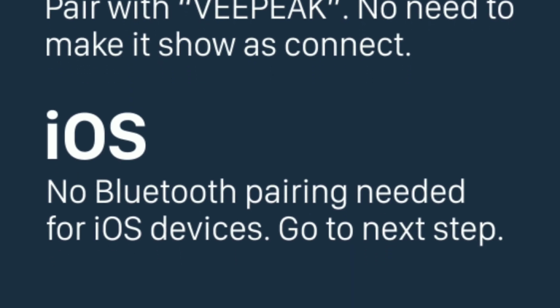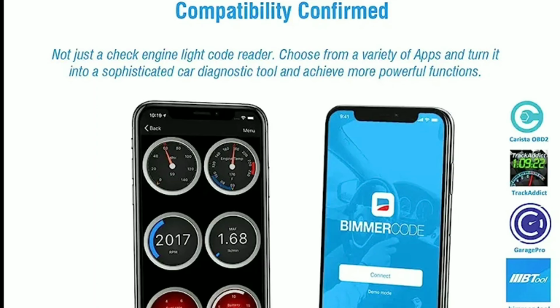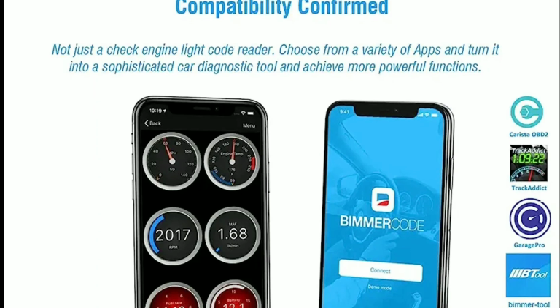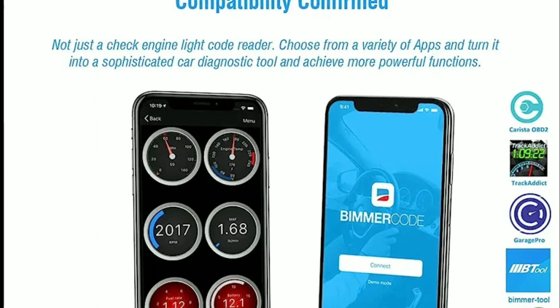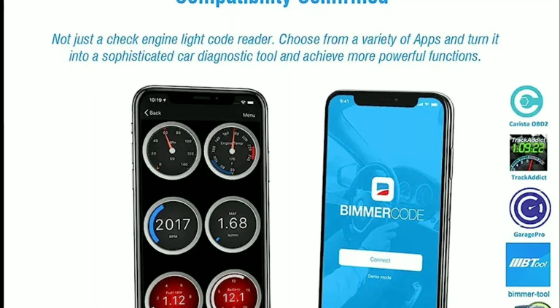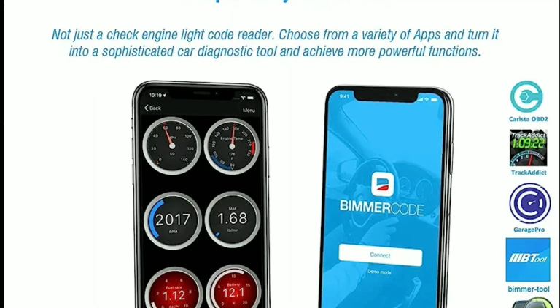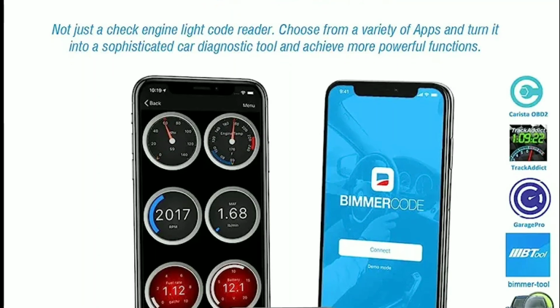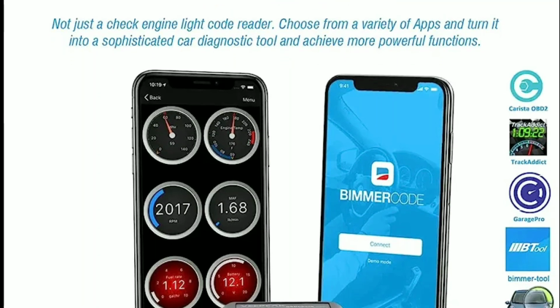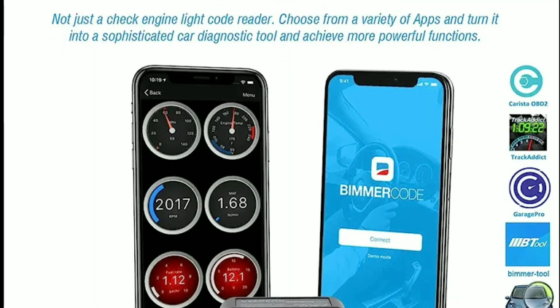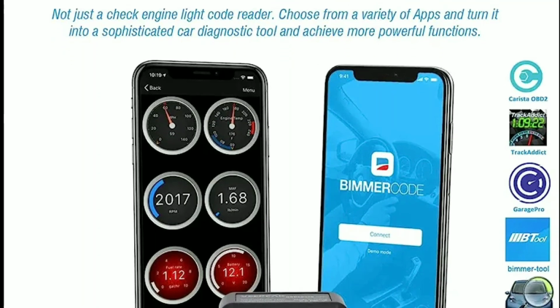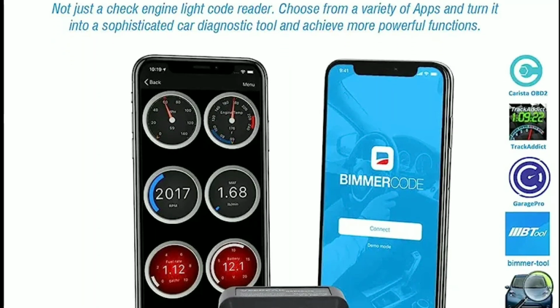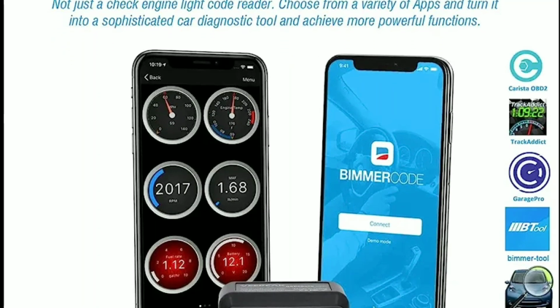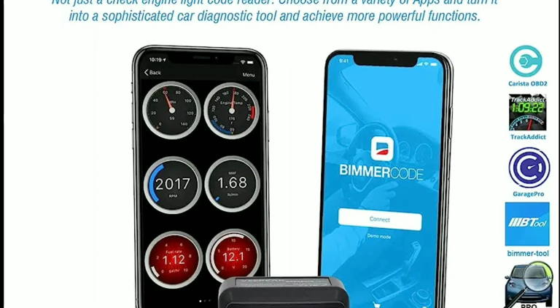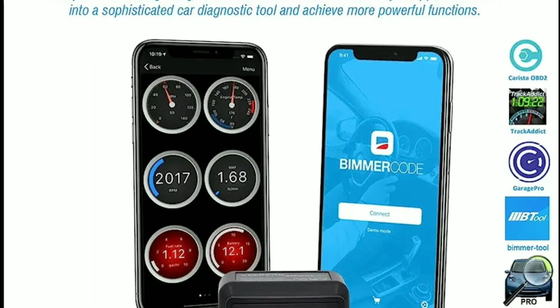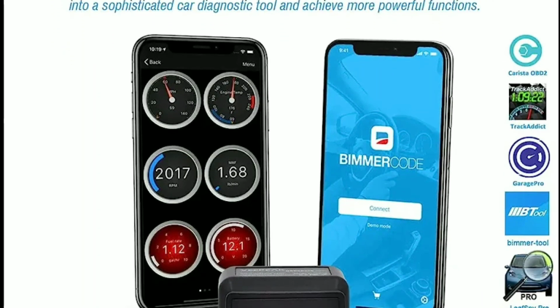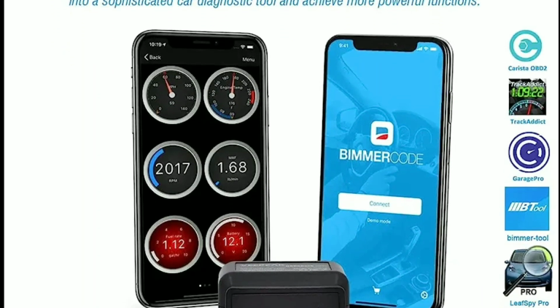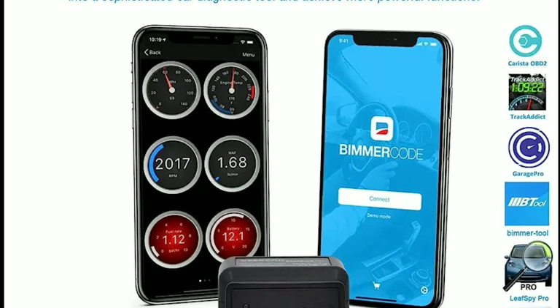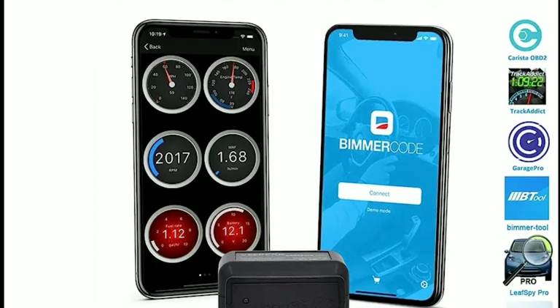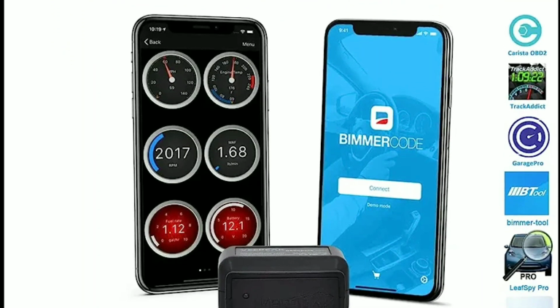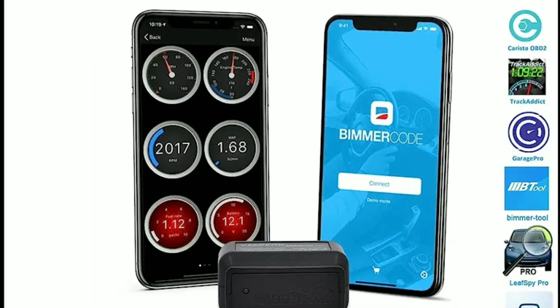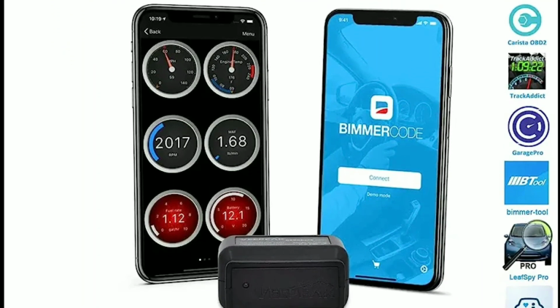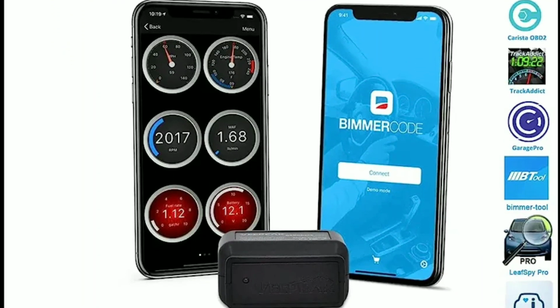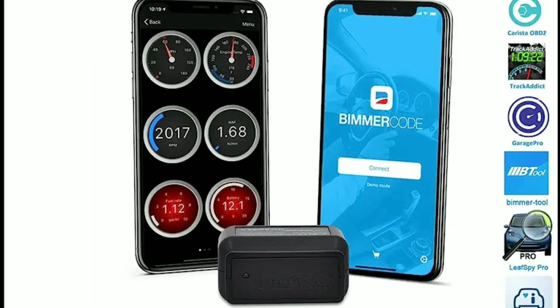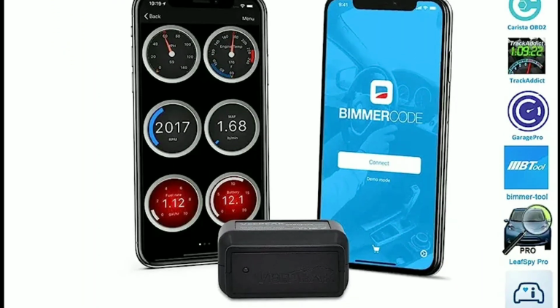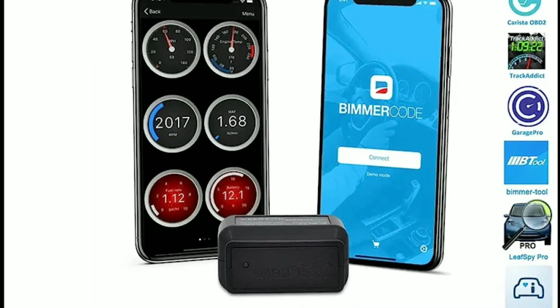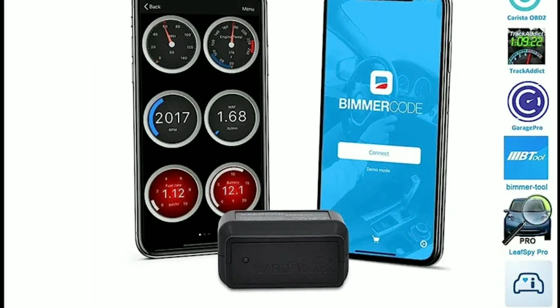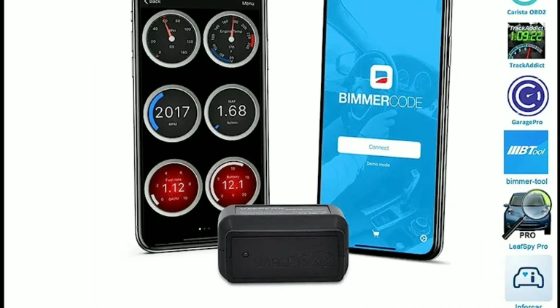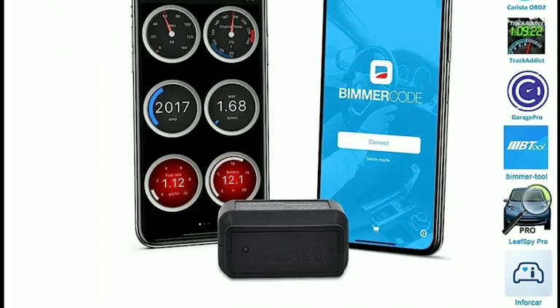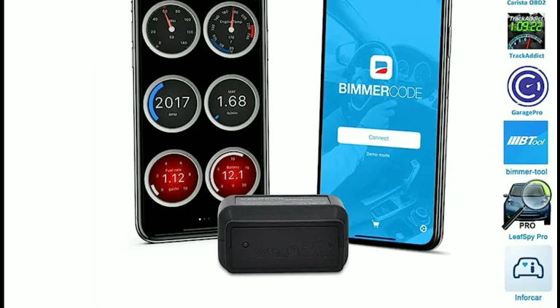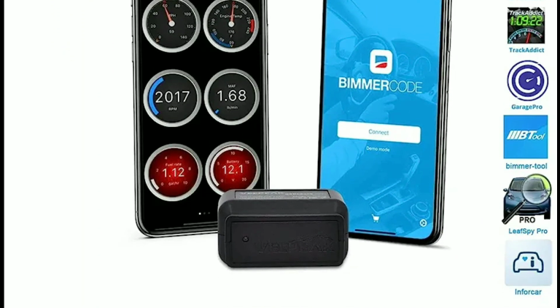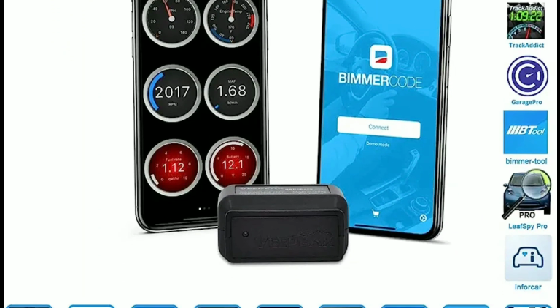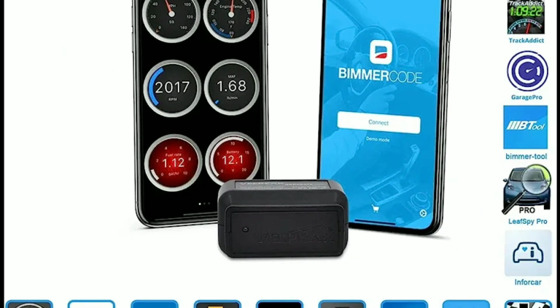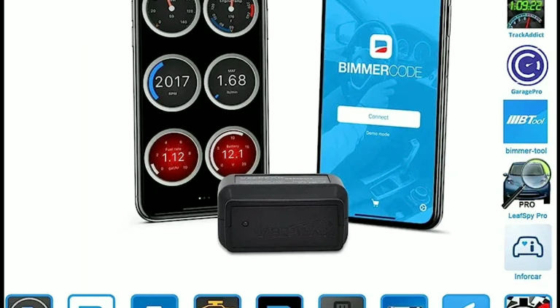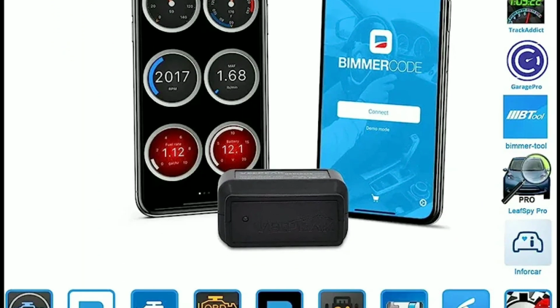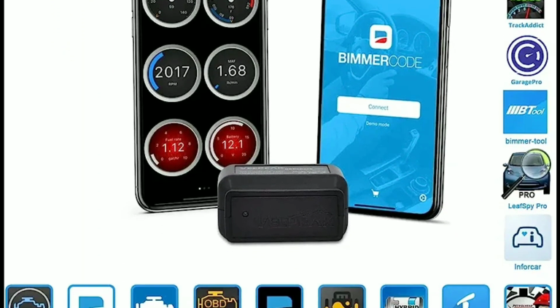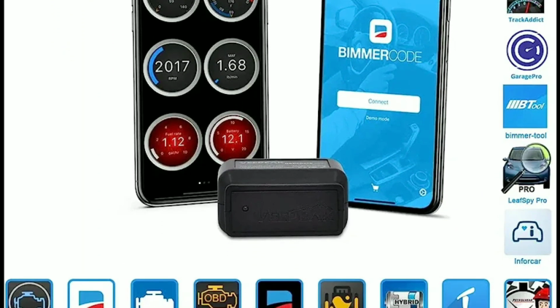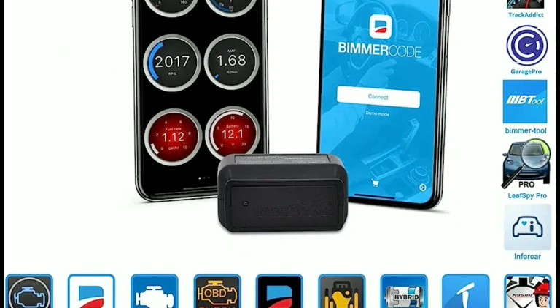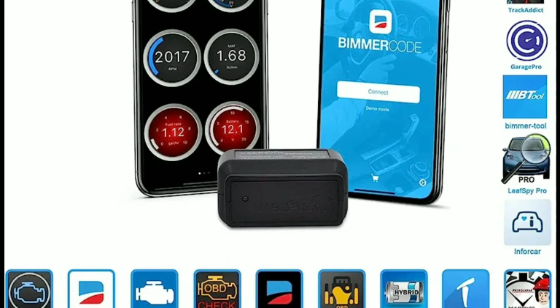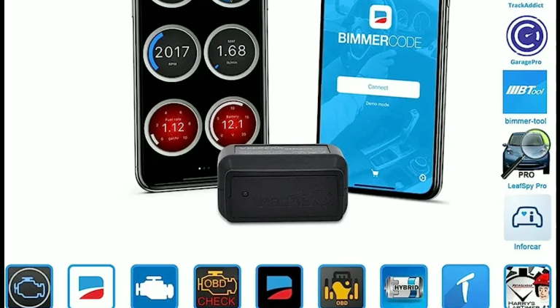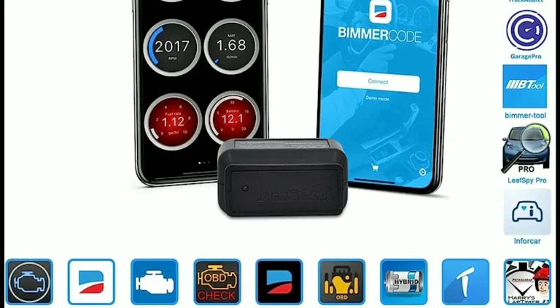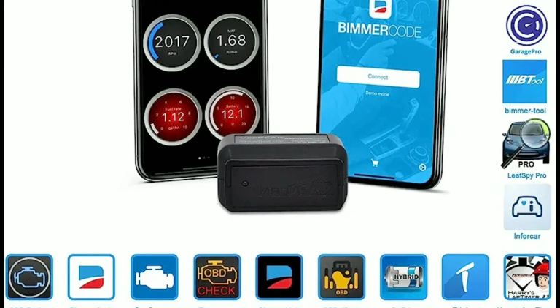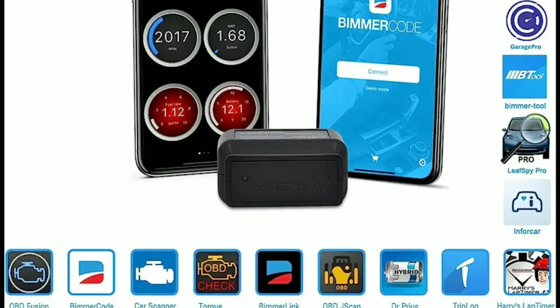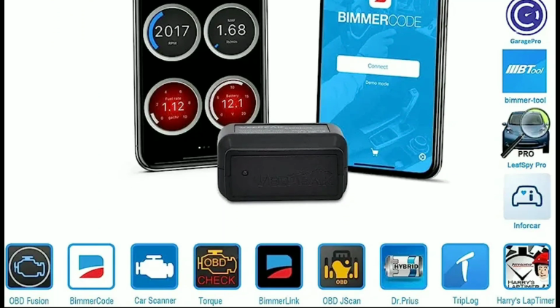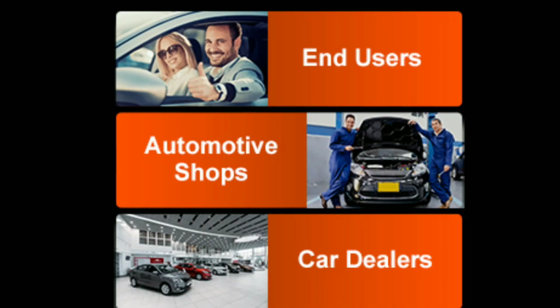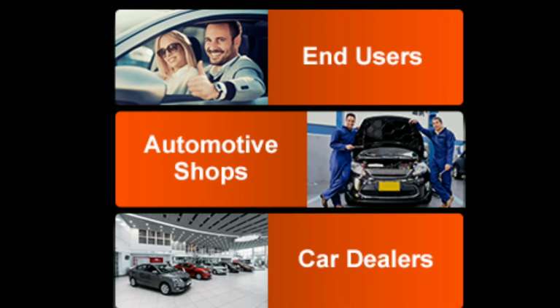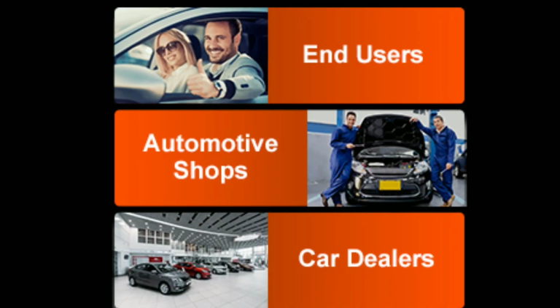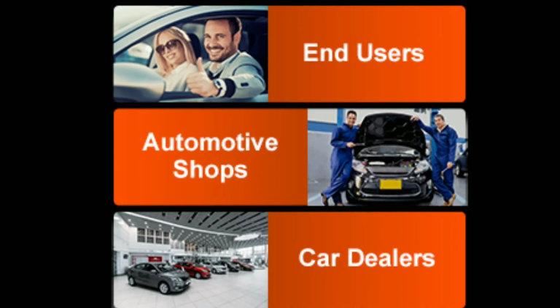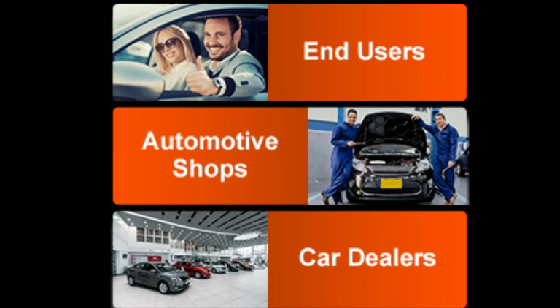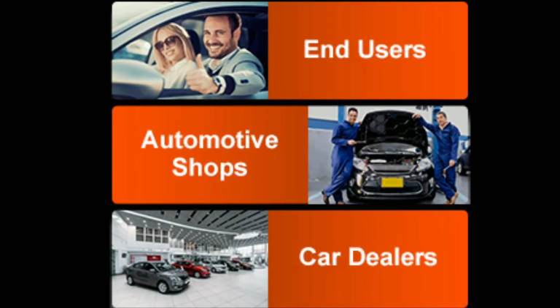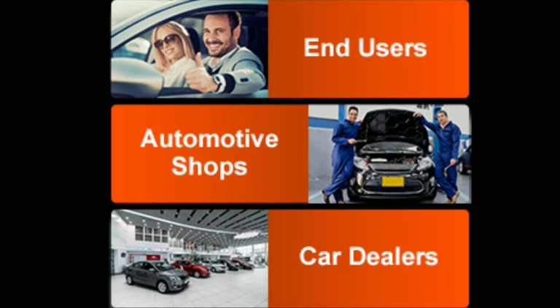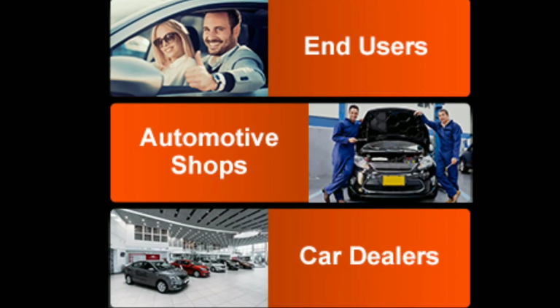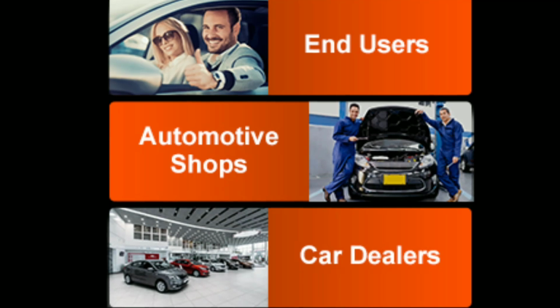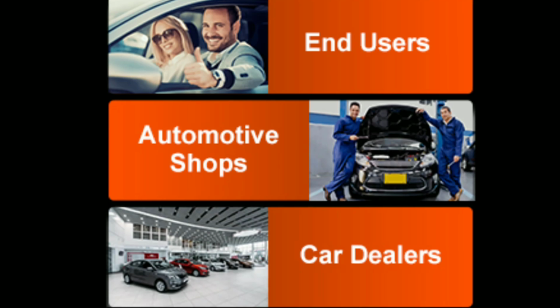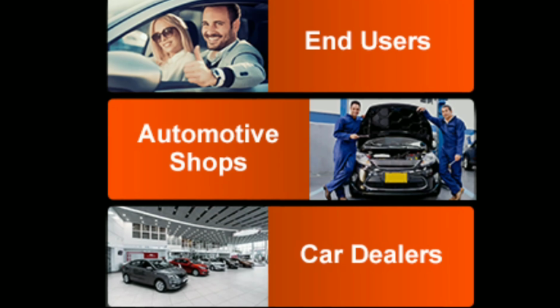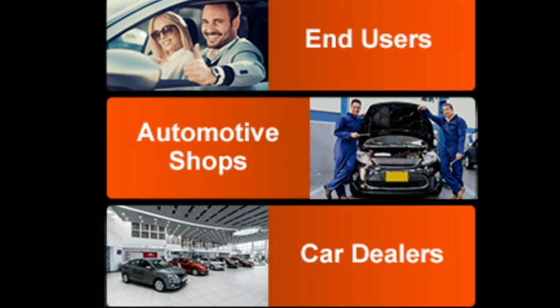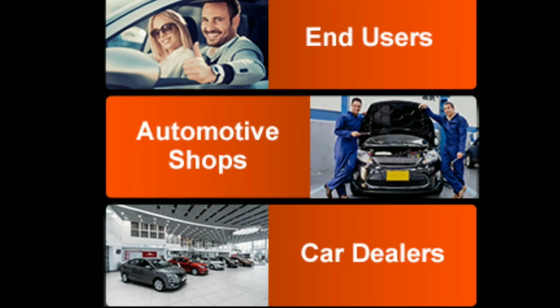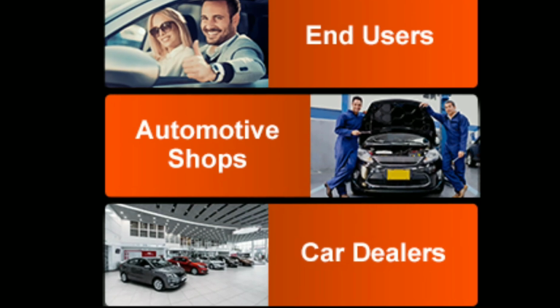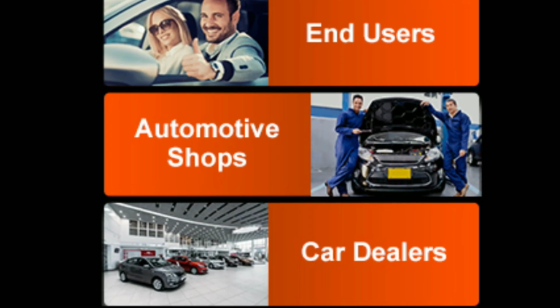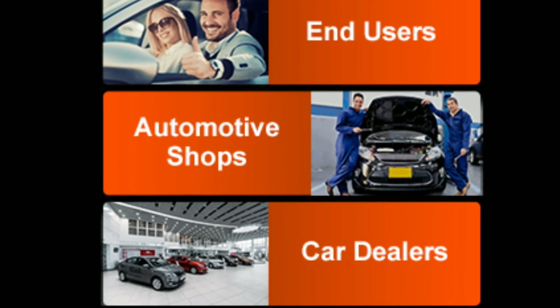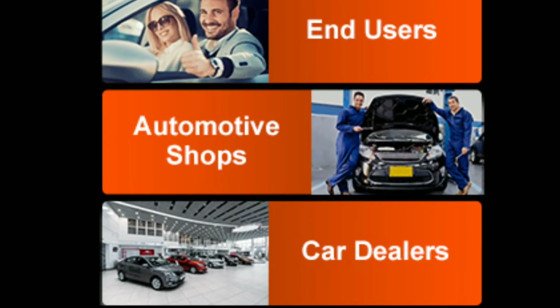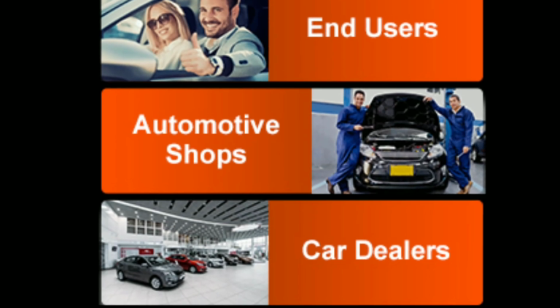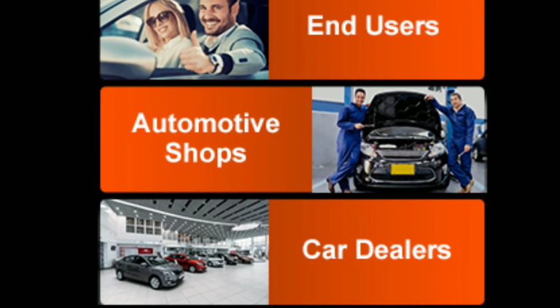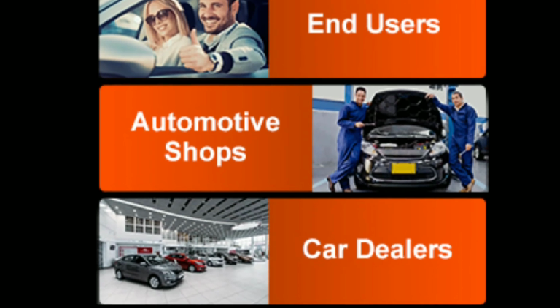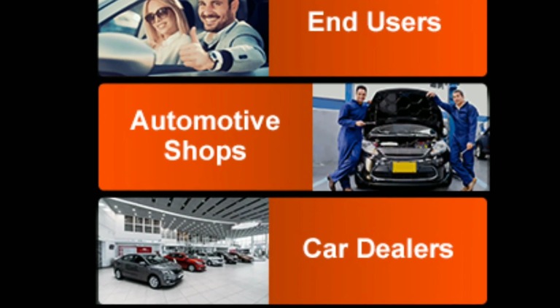With its sleek design, powerful features, and user-friendly interface, it's a must-have tool for every car owner.